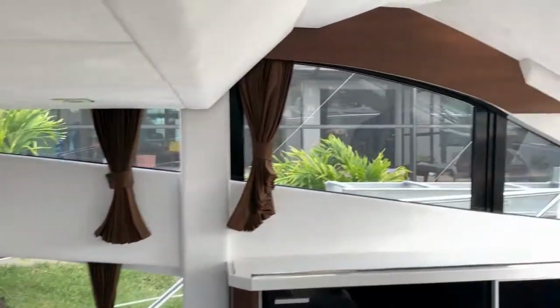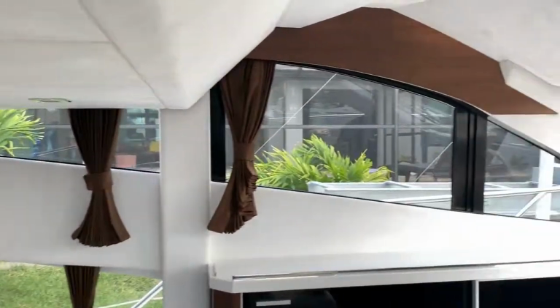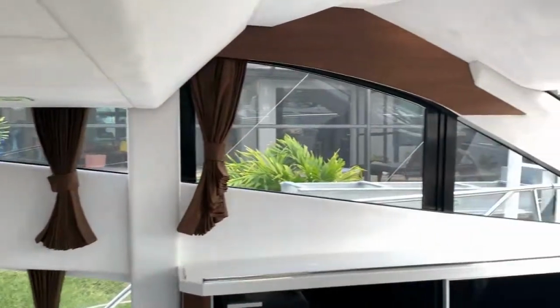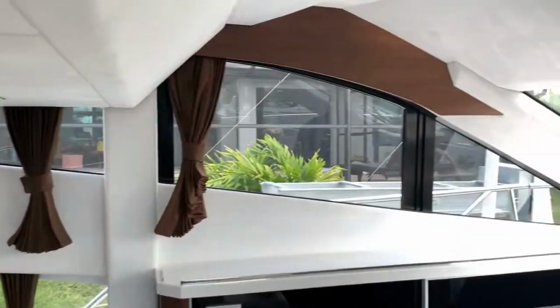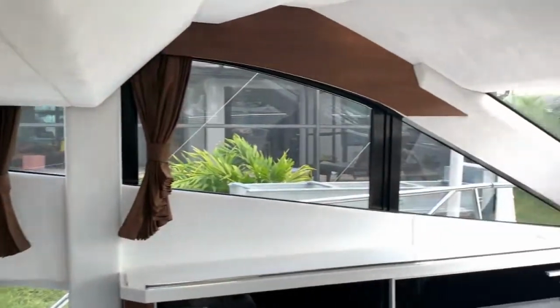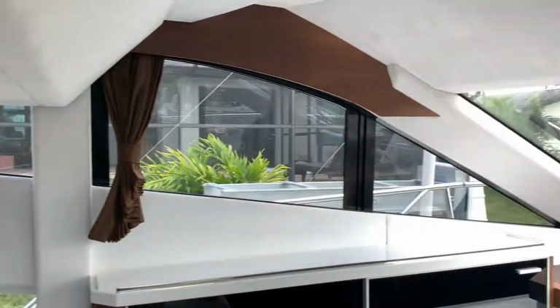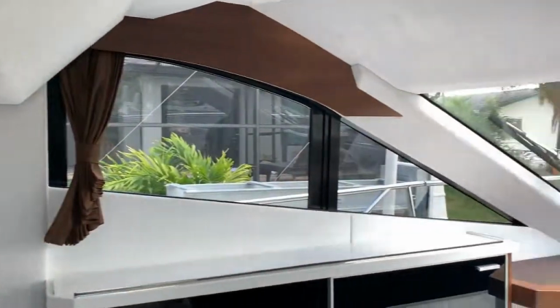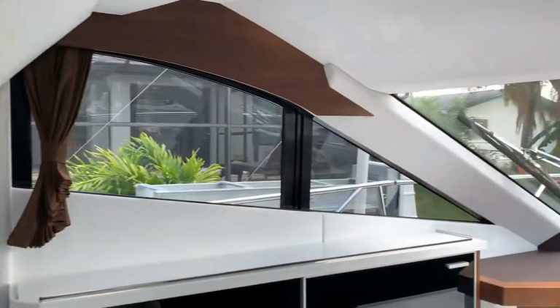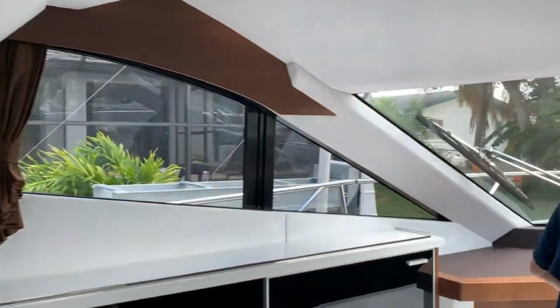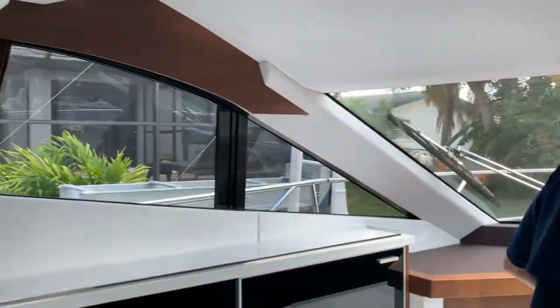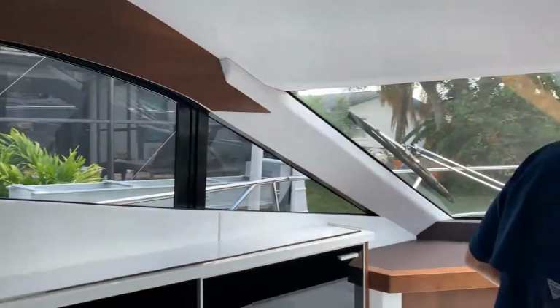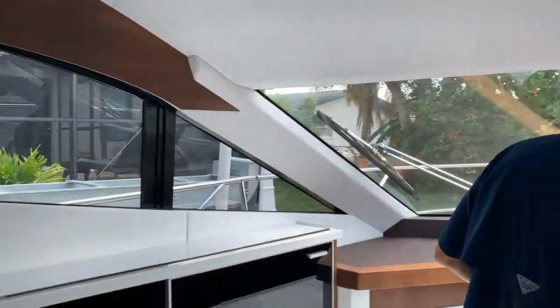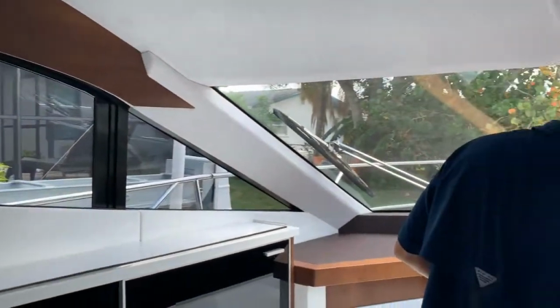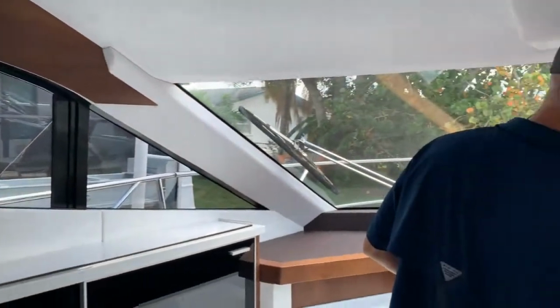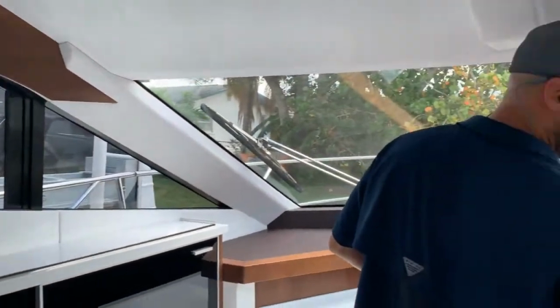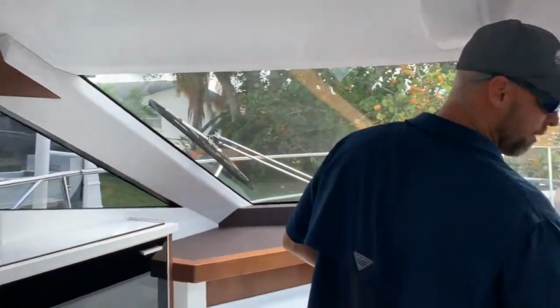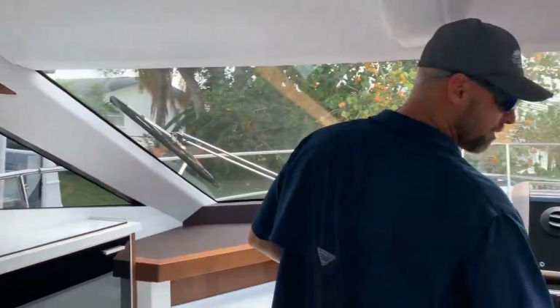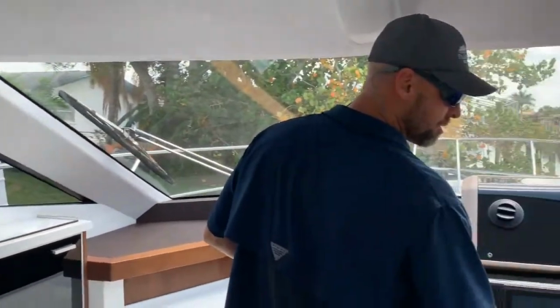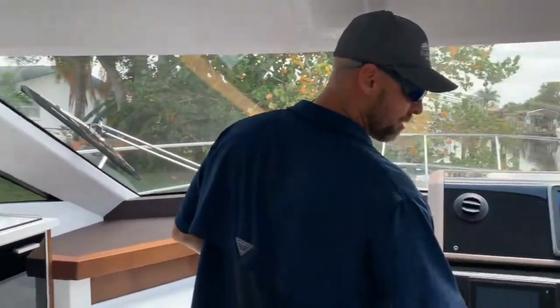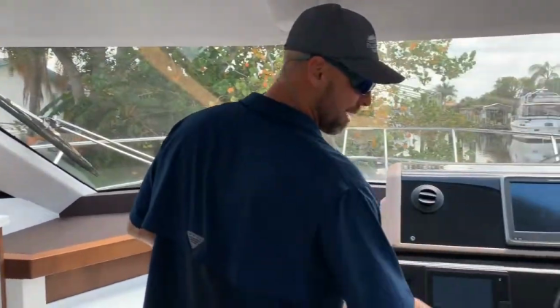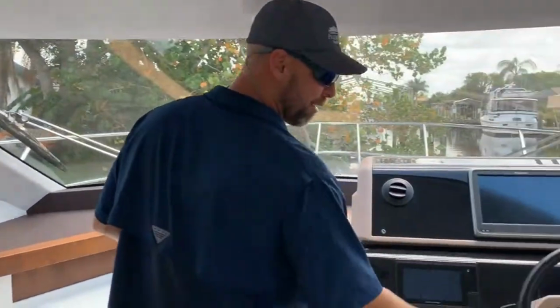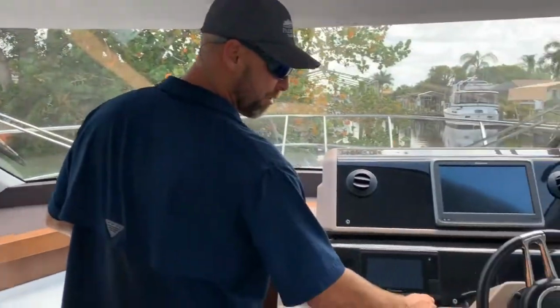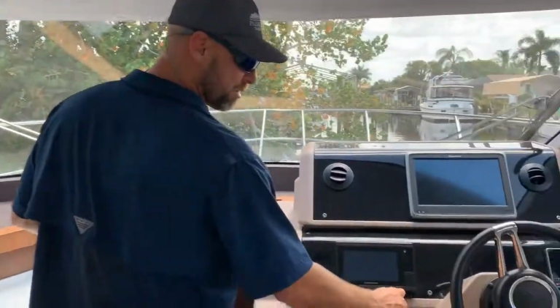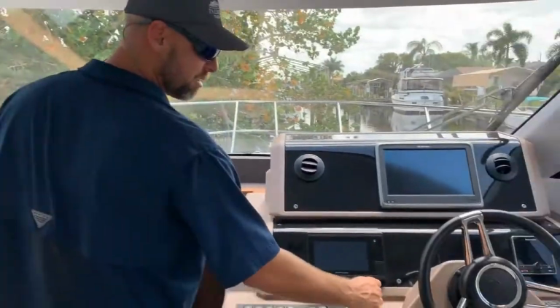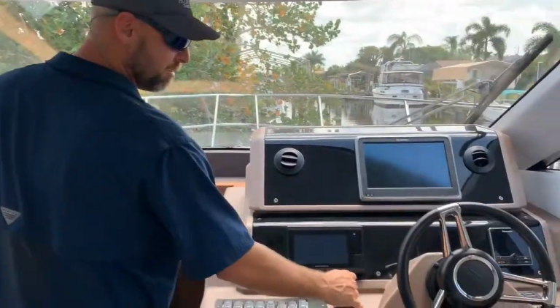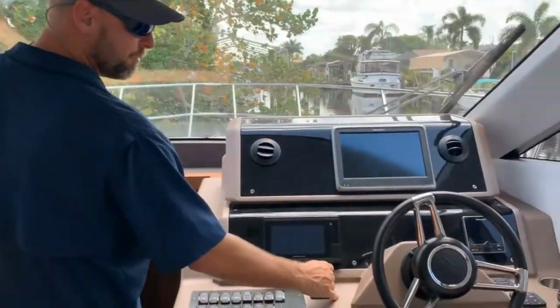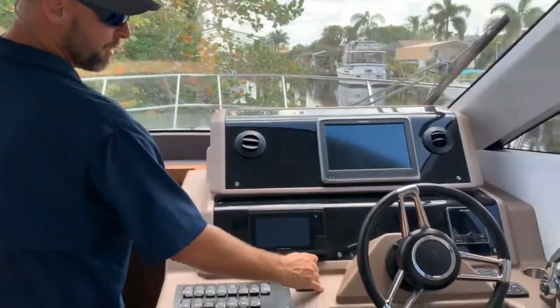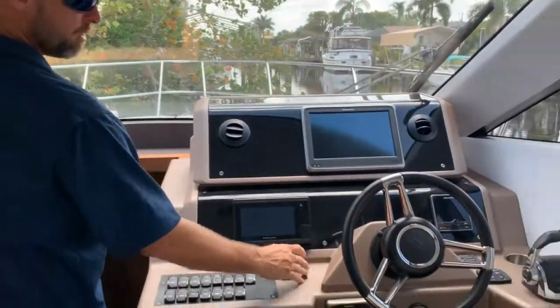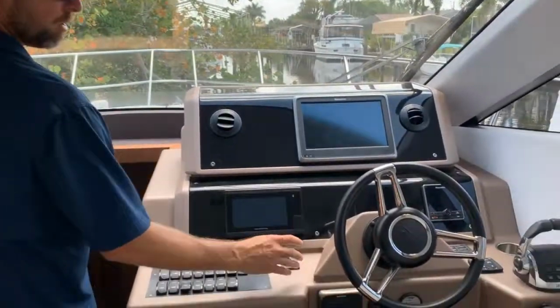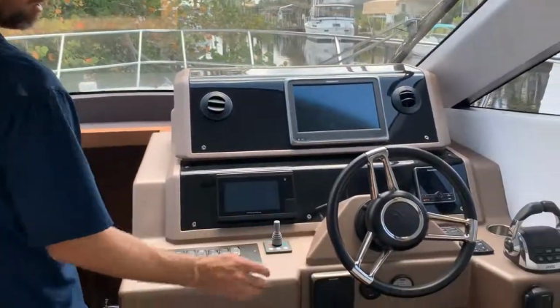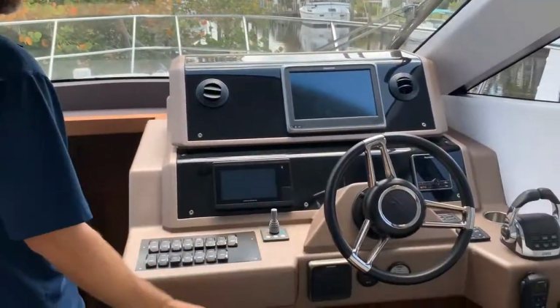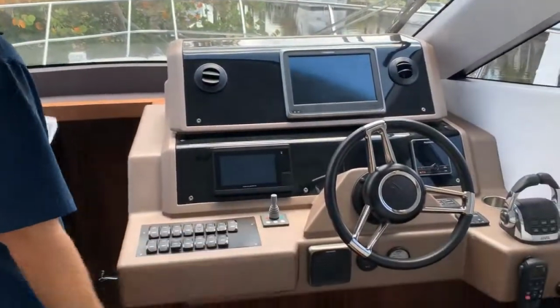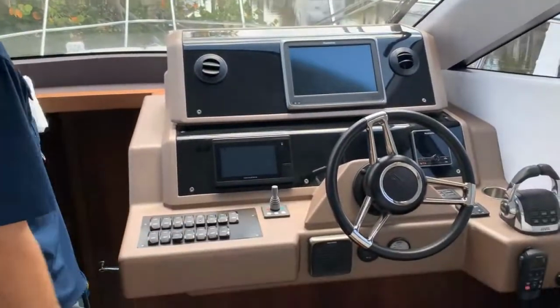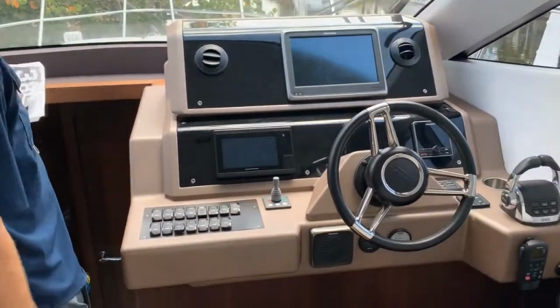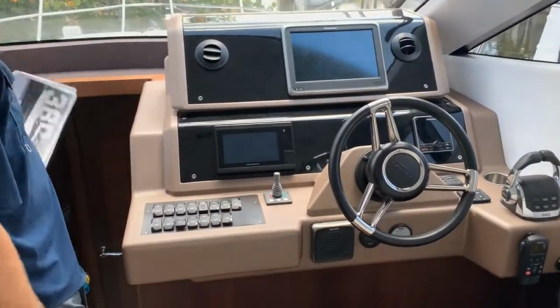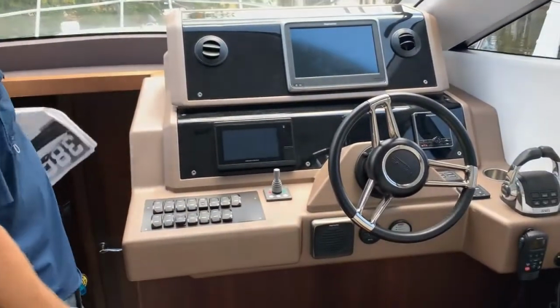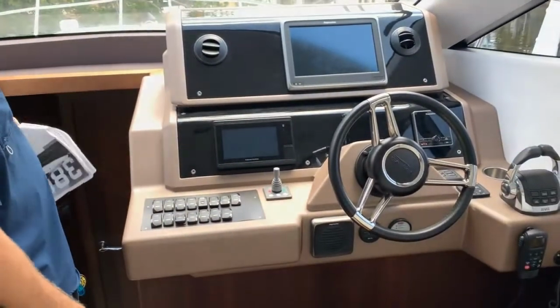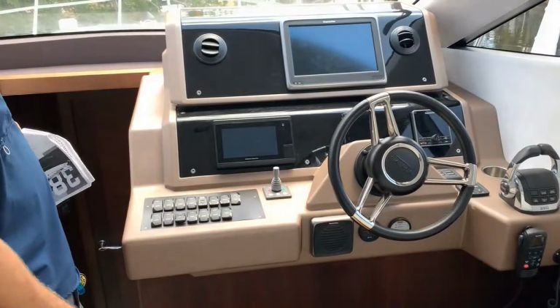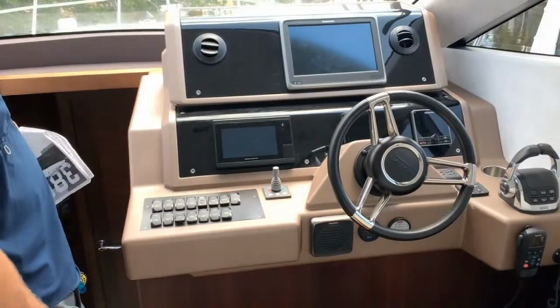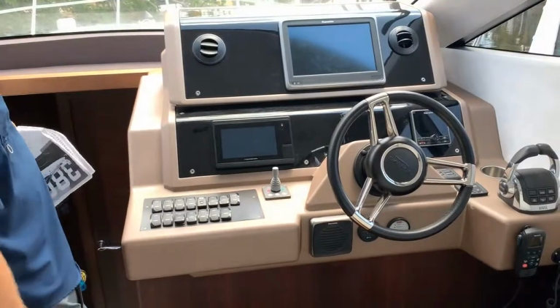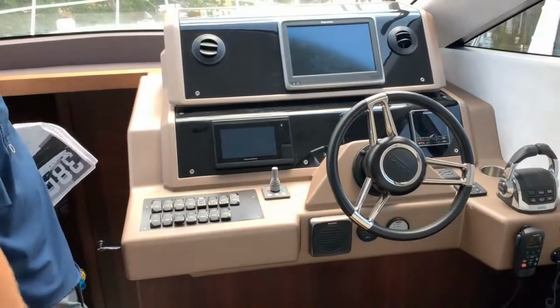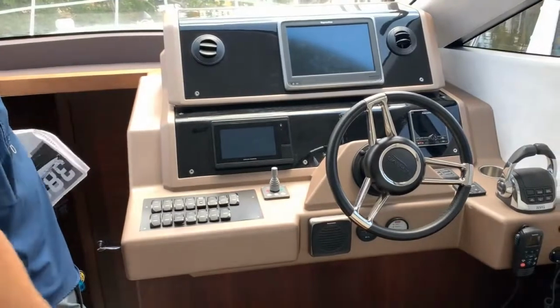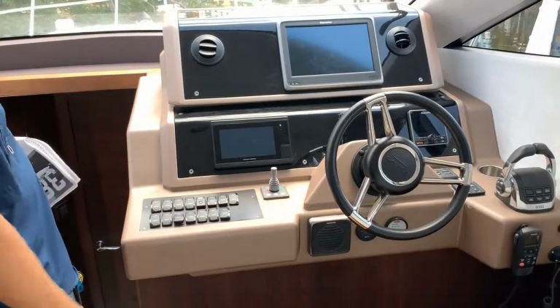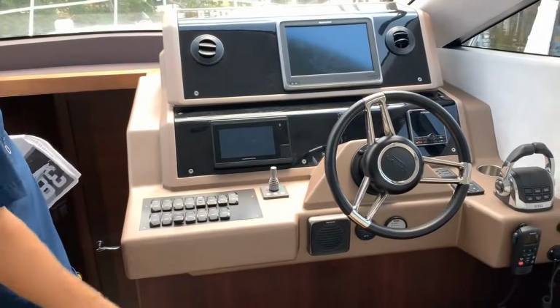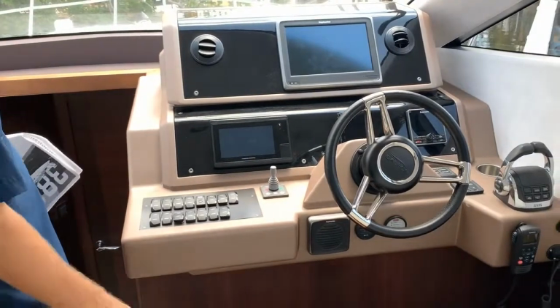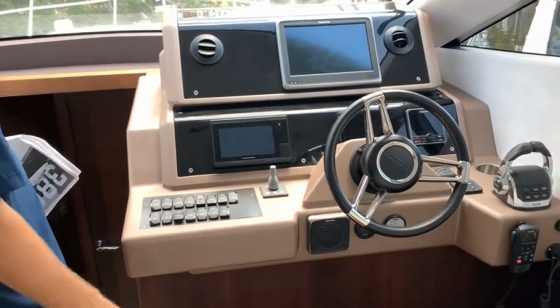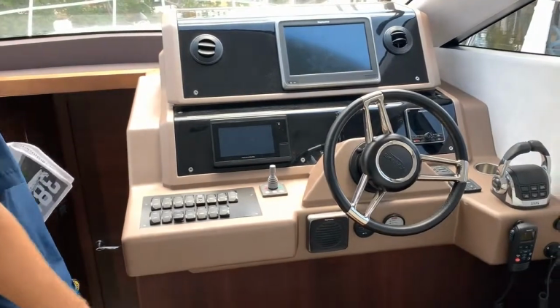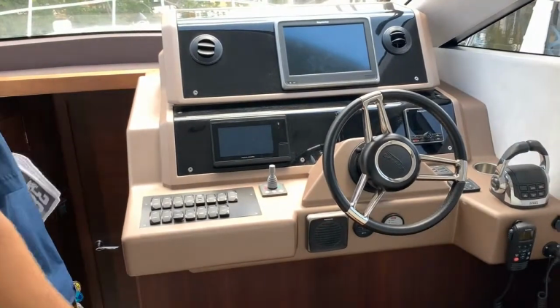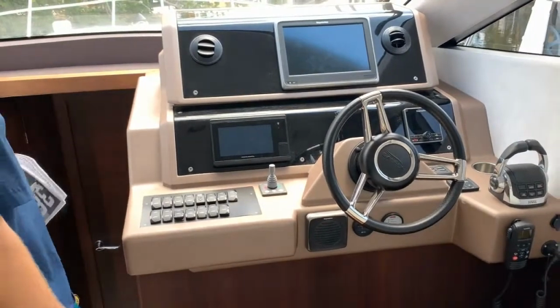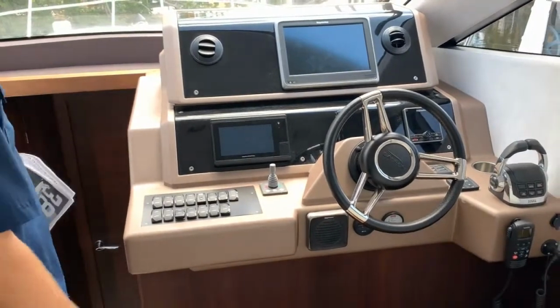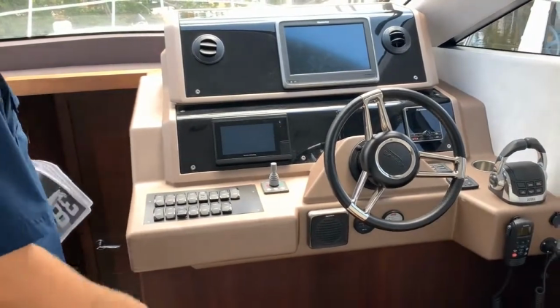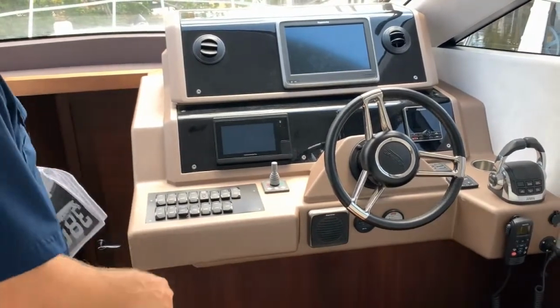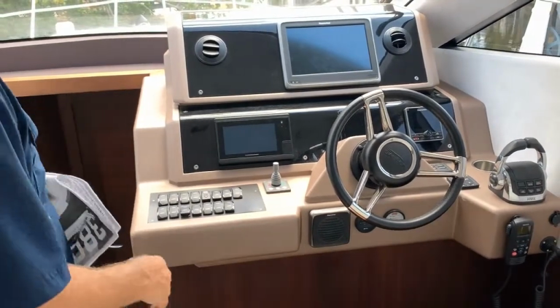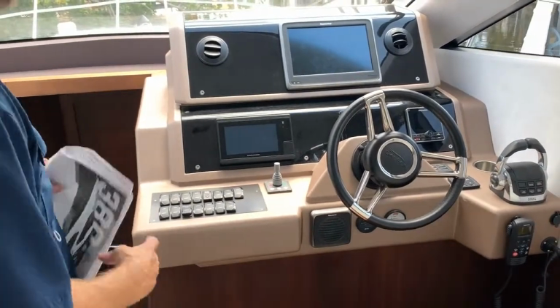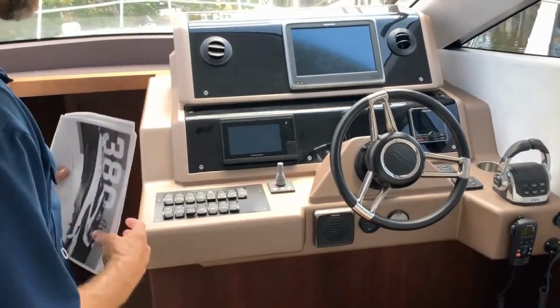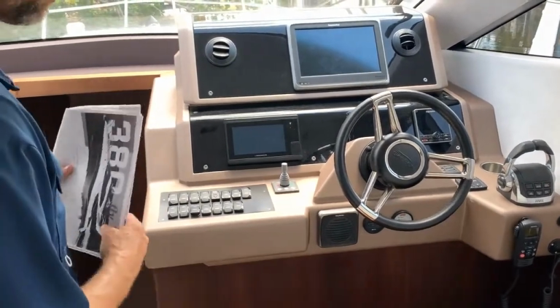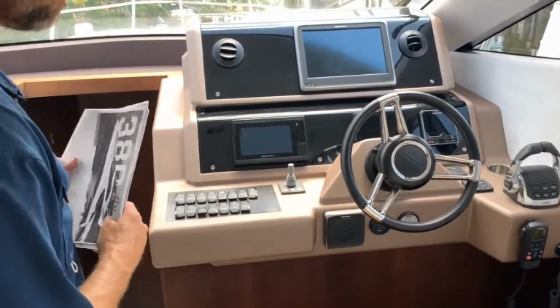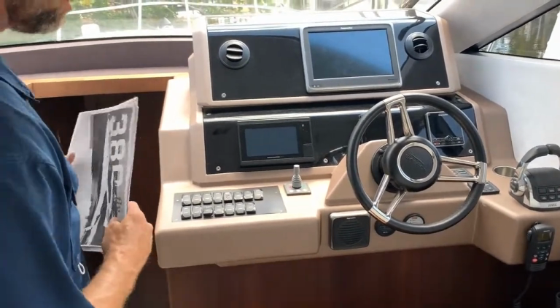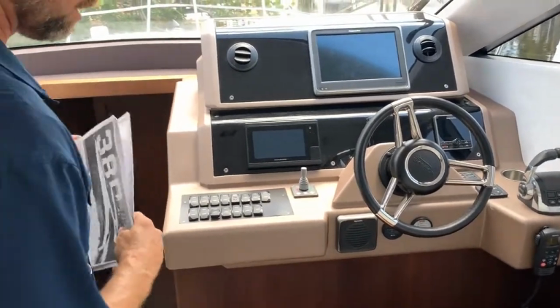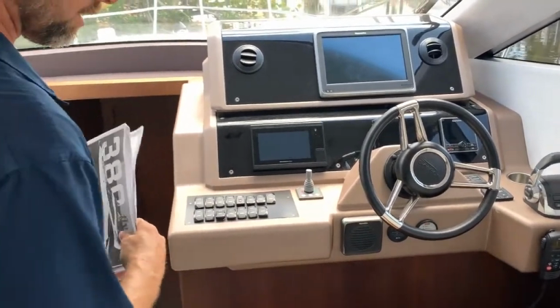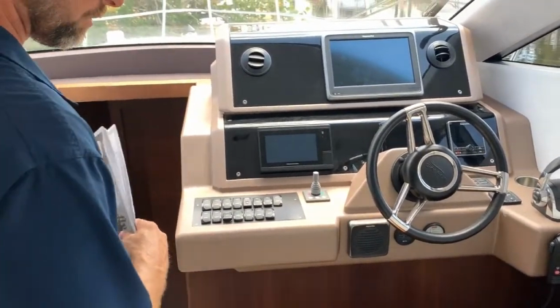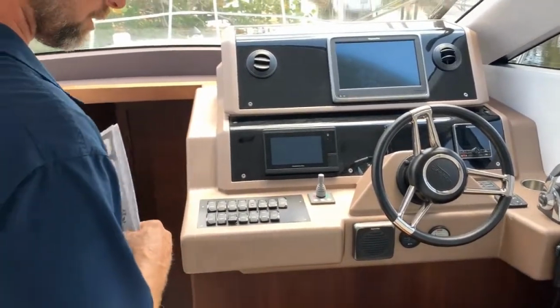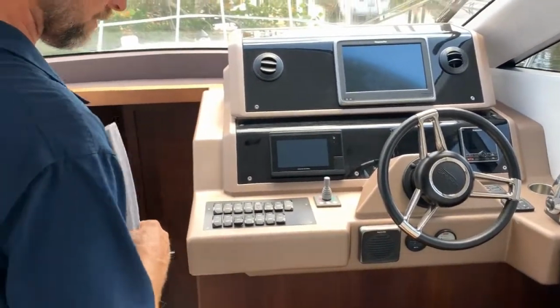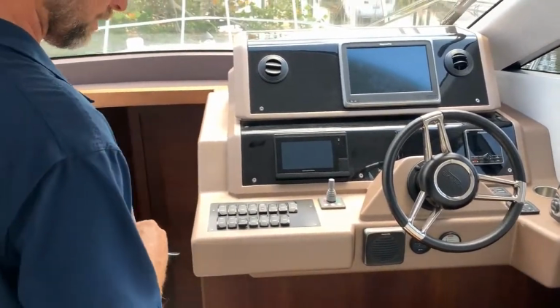You also have your side power, which is your bow thruster, which makes this boat a pleasure to drive. It's a very easy boat to handle and maneuver.